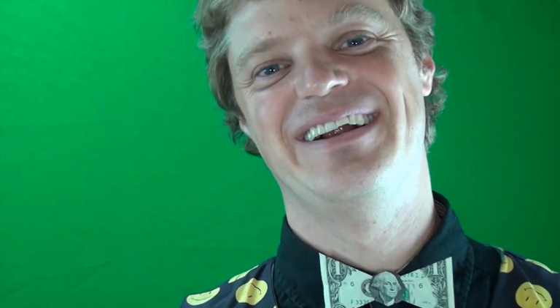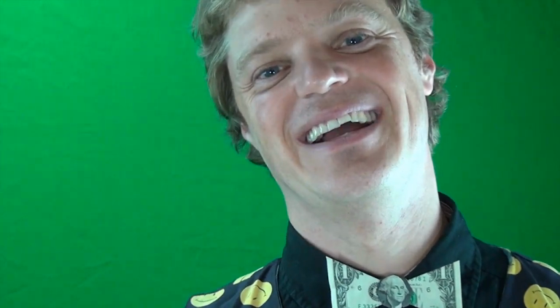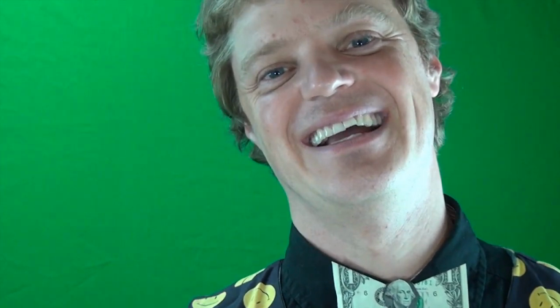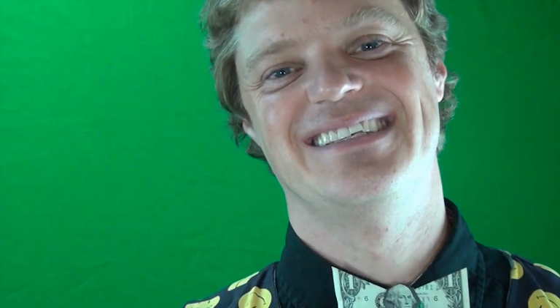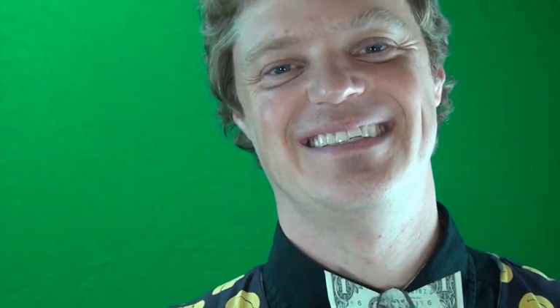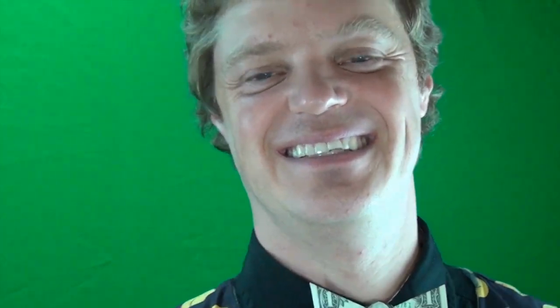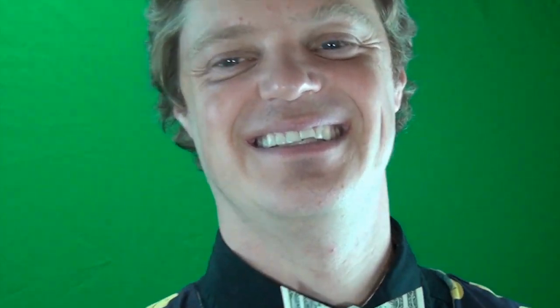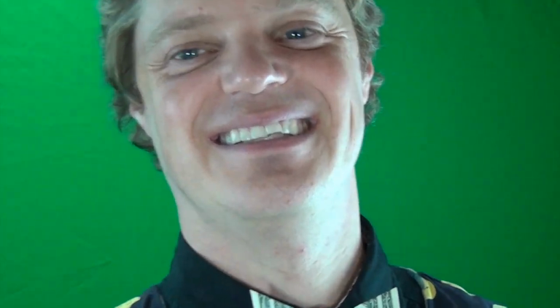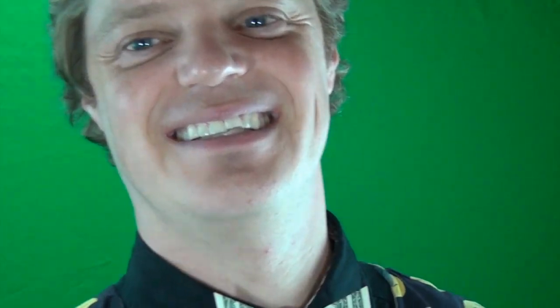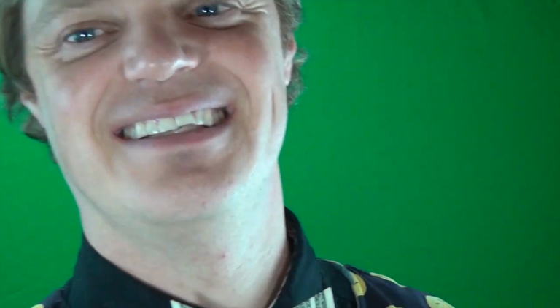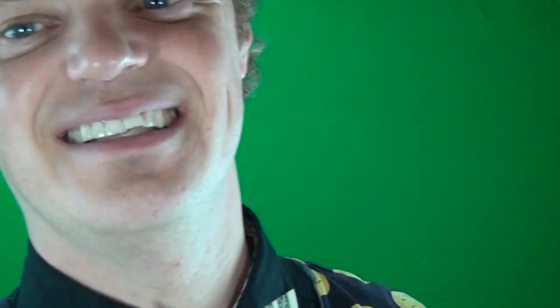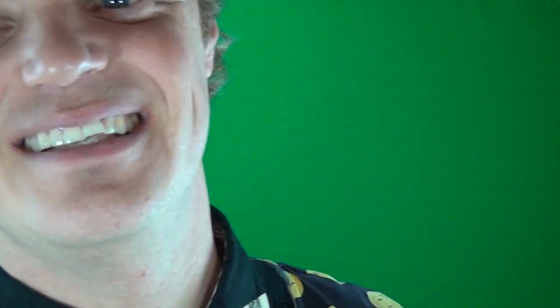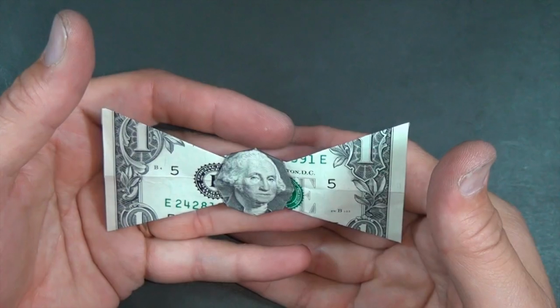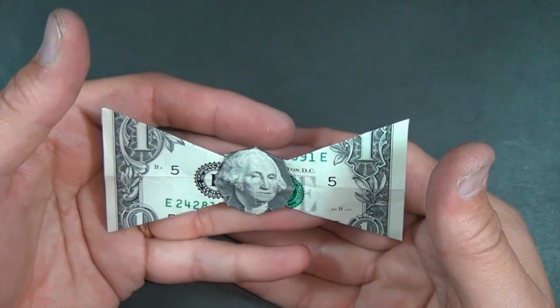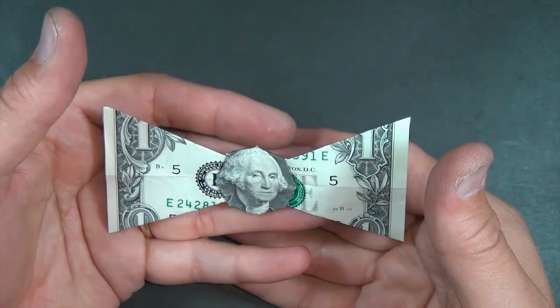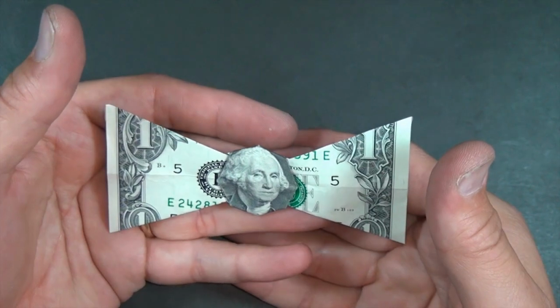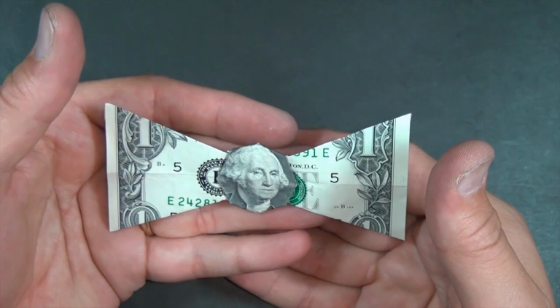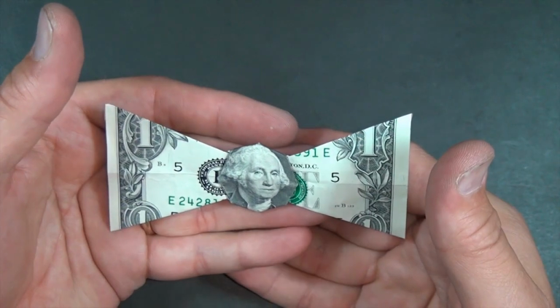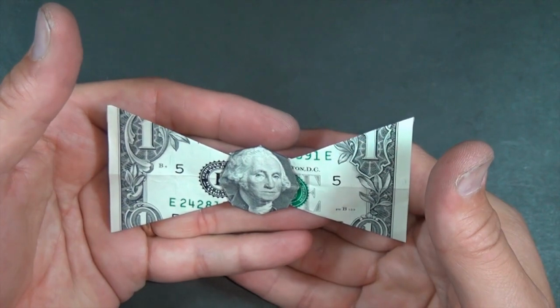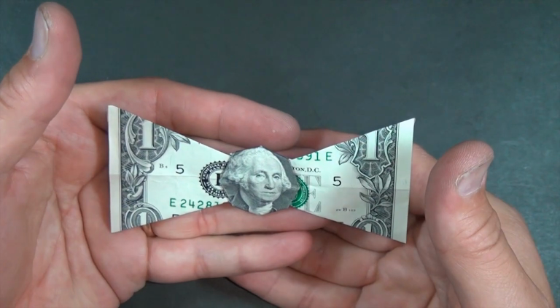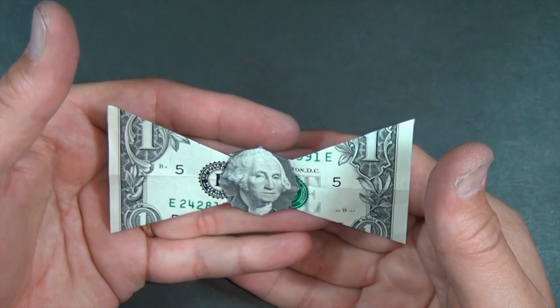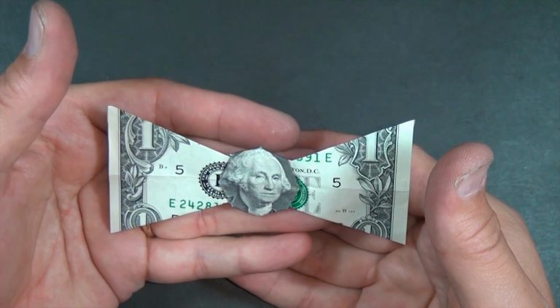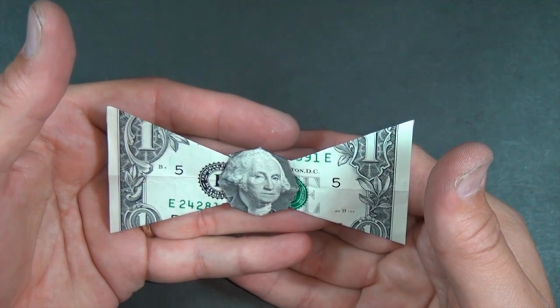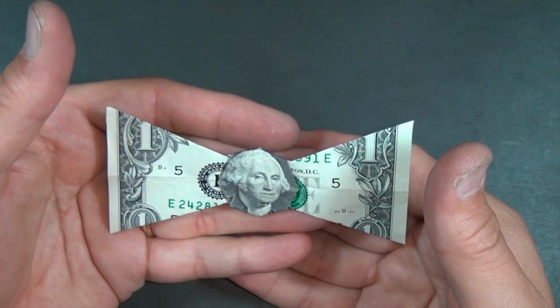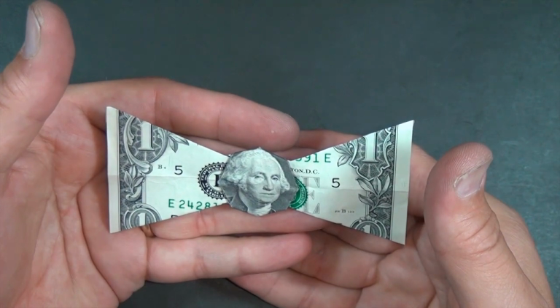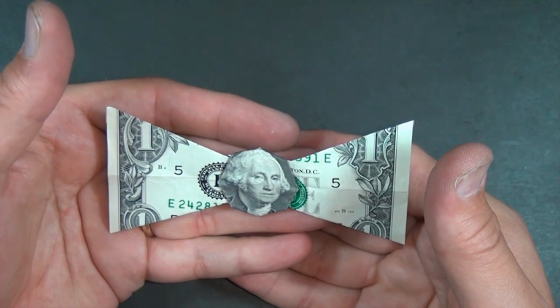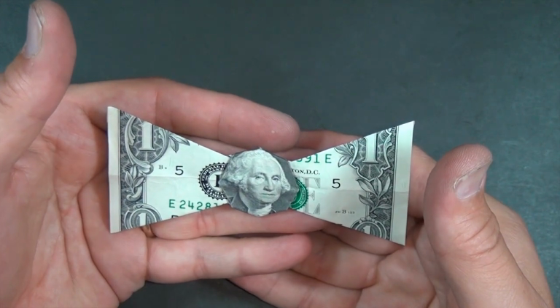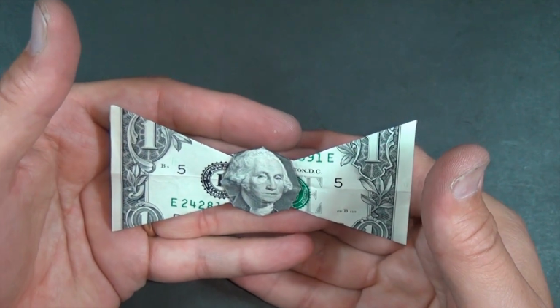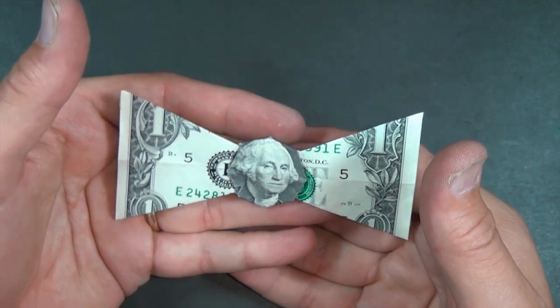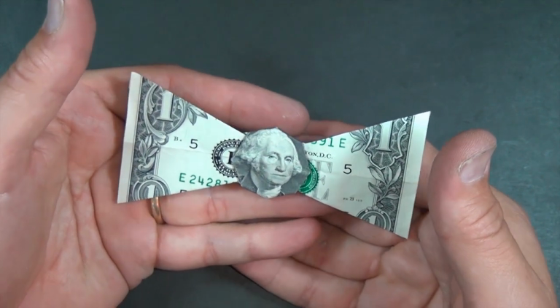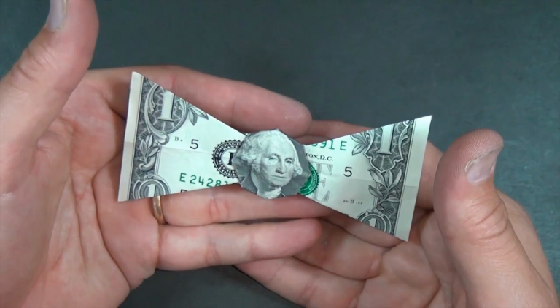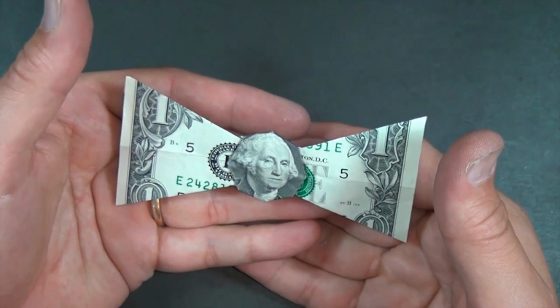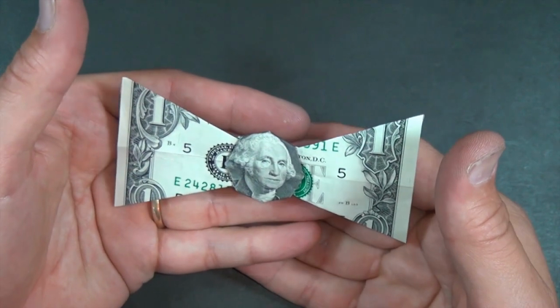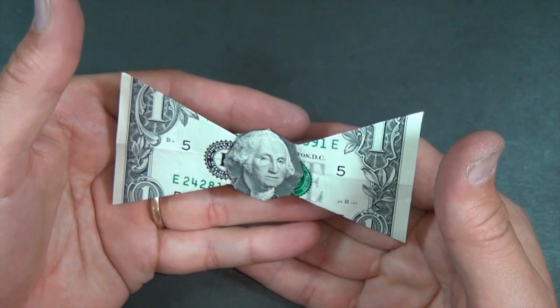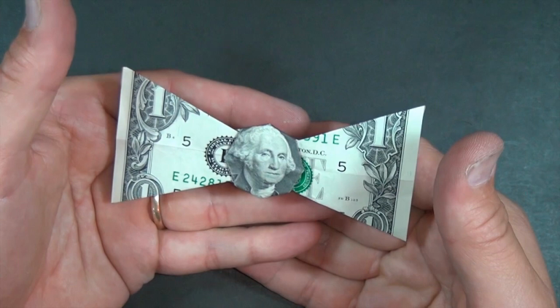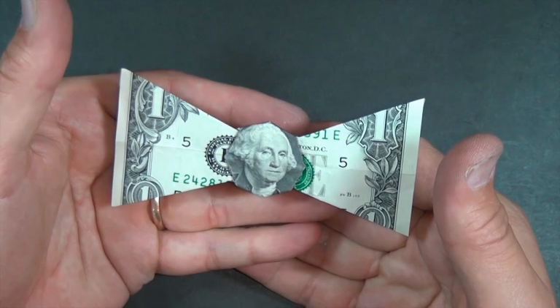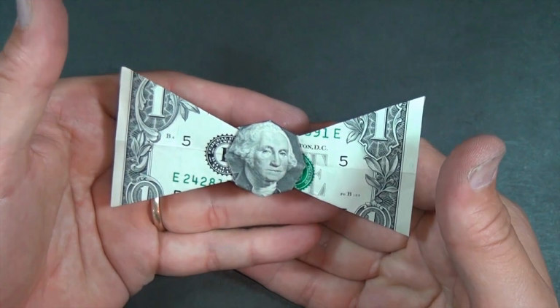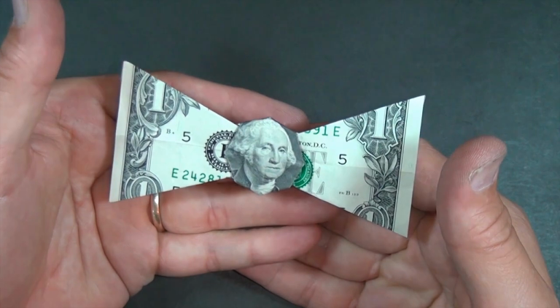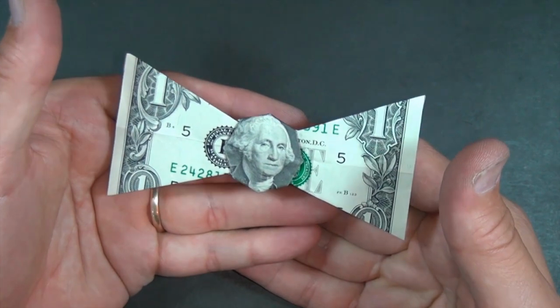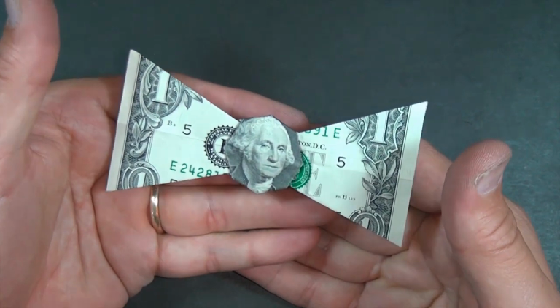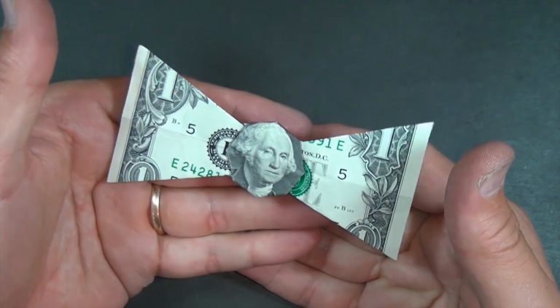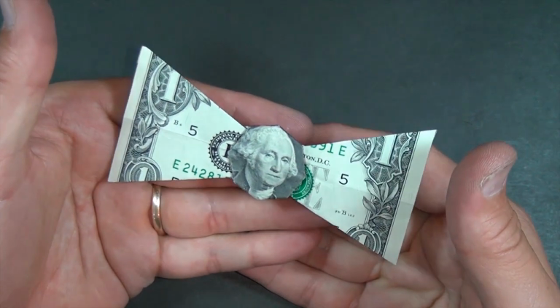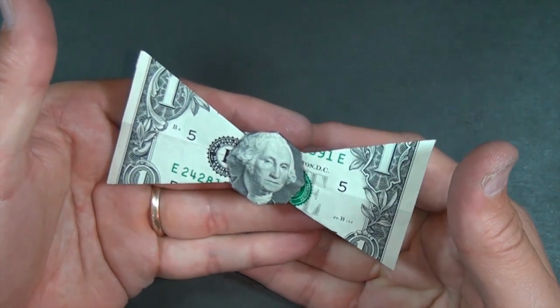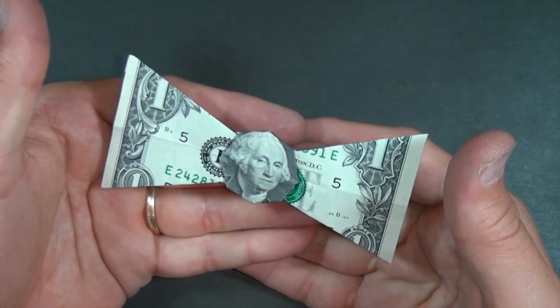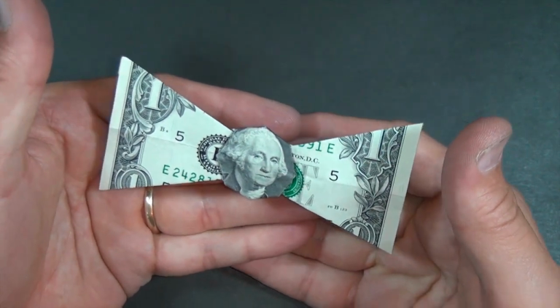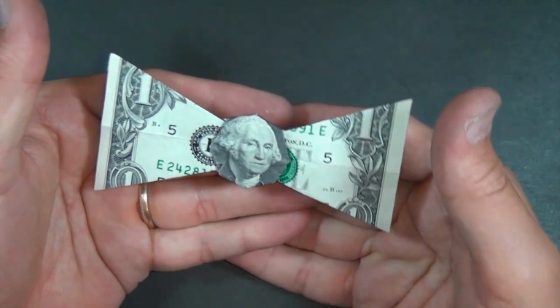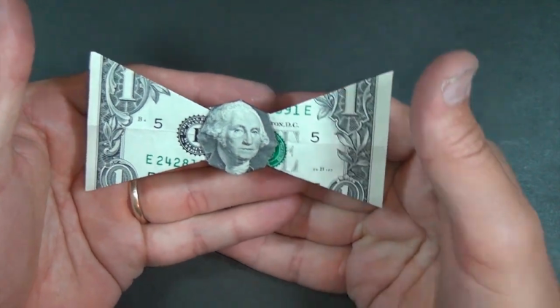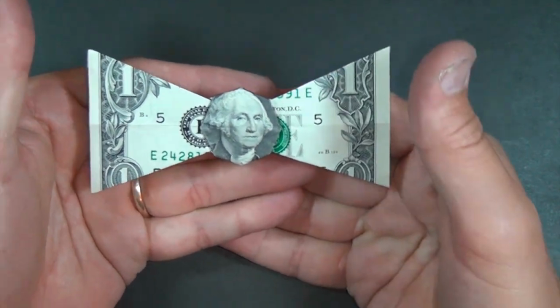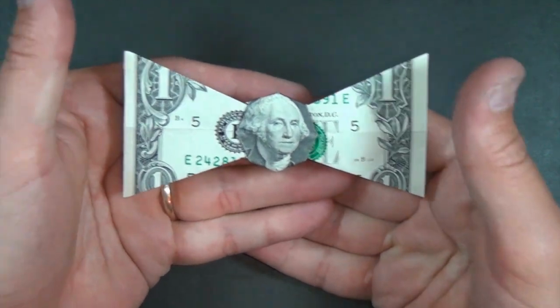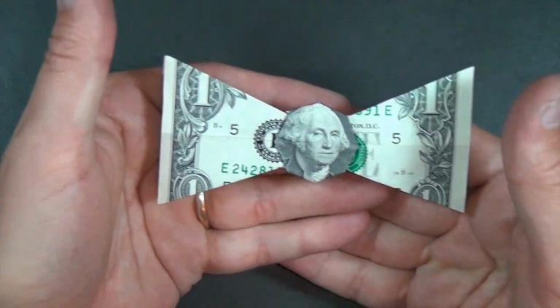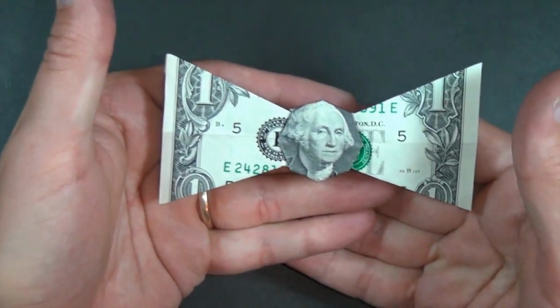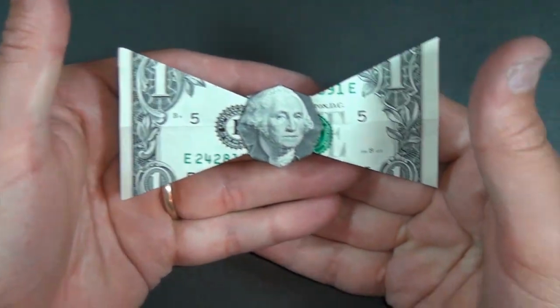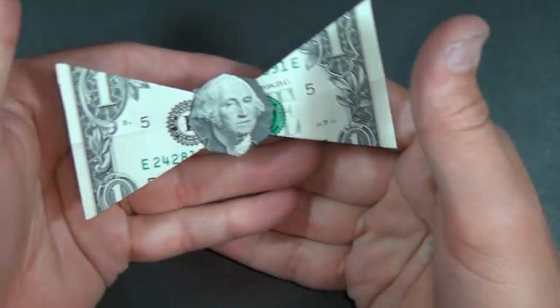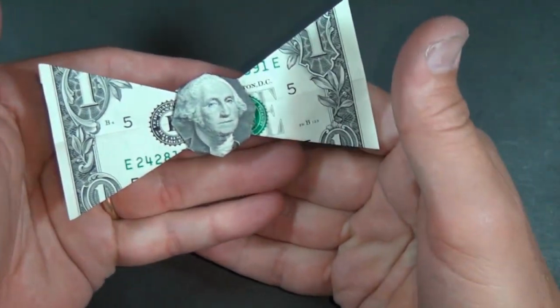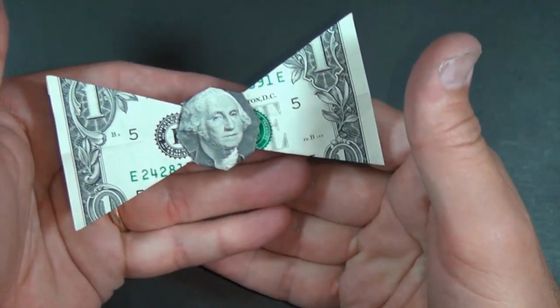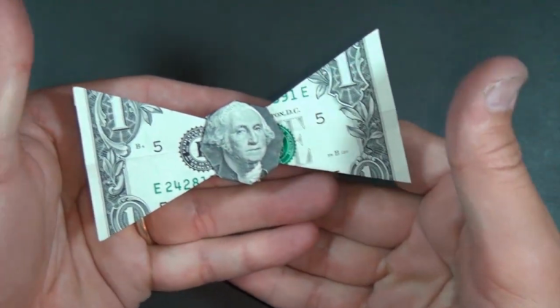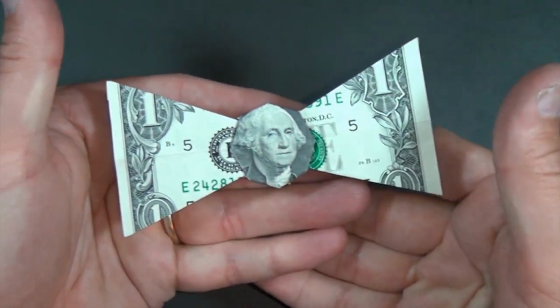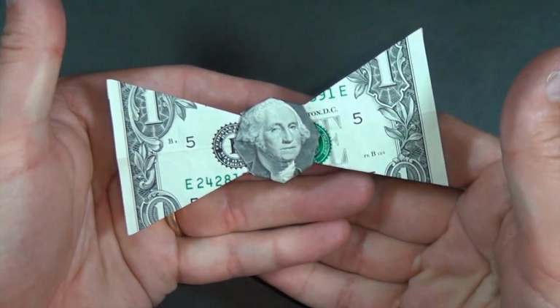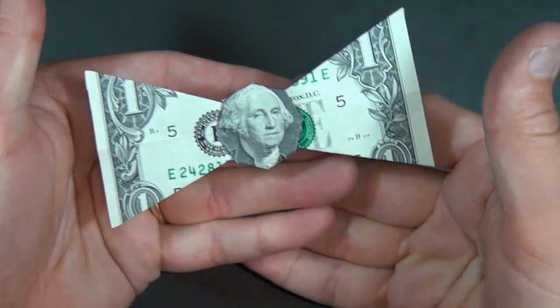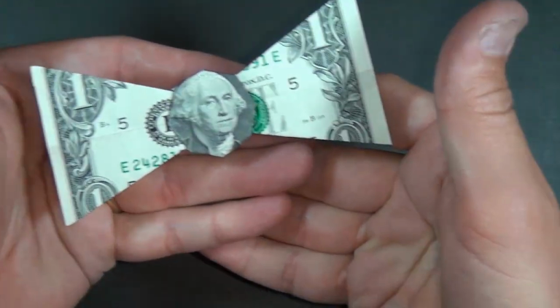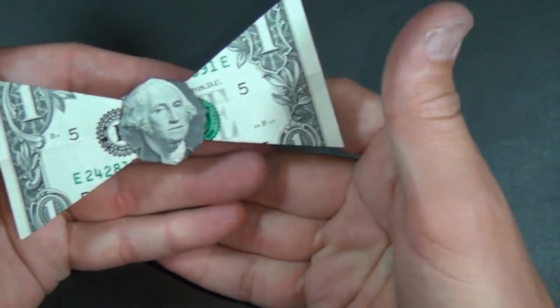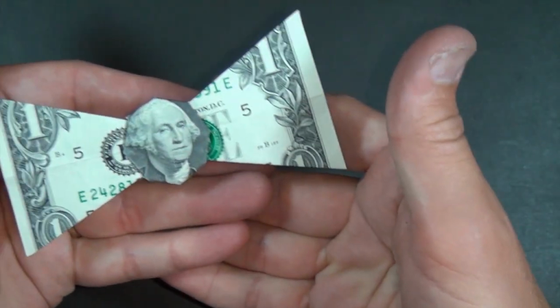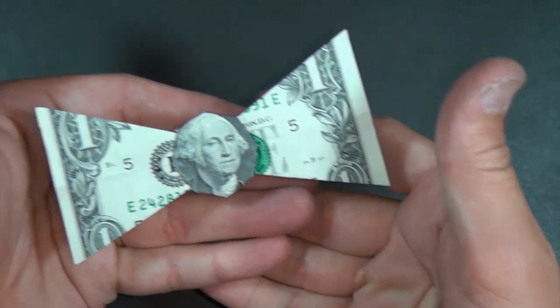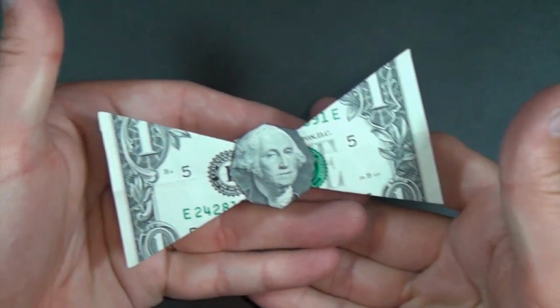Later, guys. Check out this dollar bill bow tie — and he can even levitate. All right.